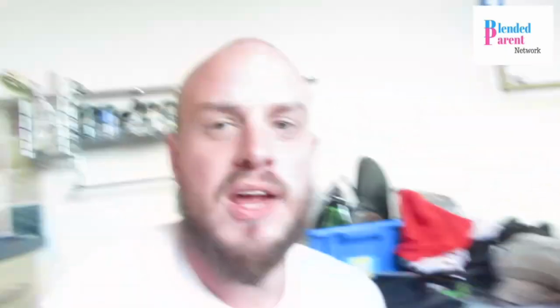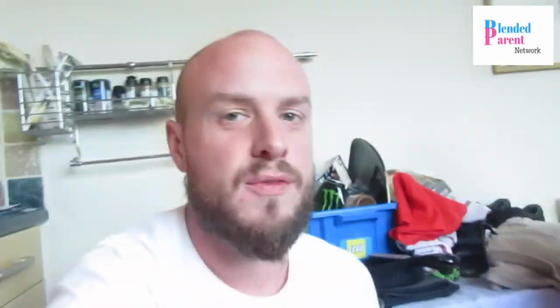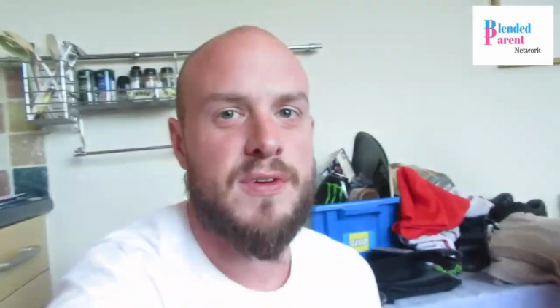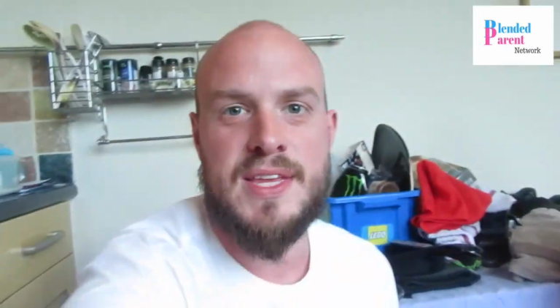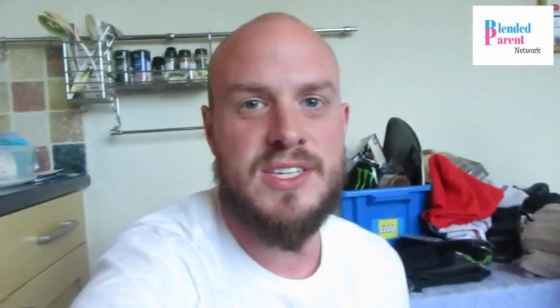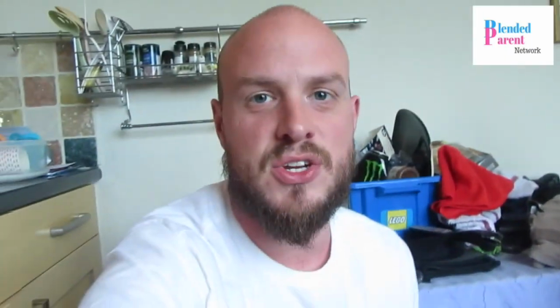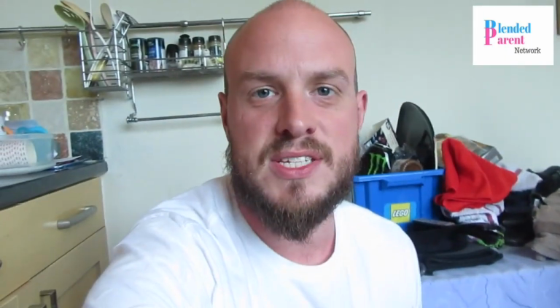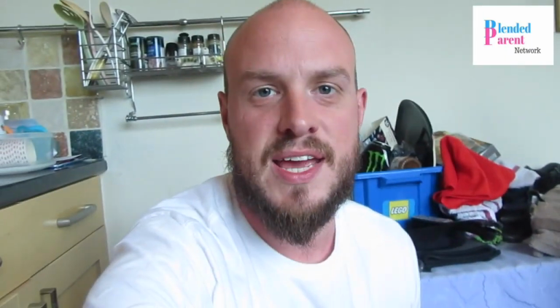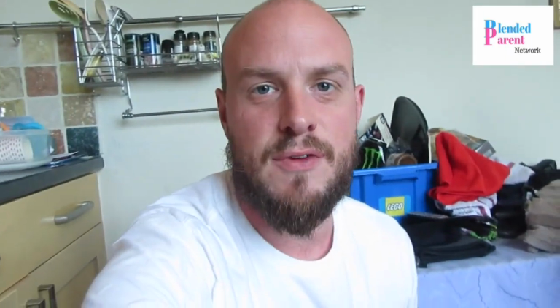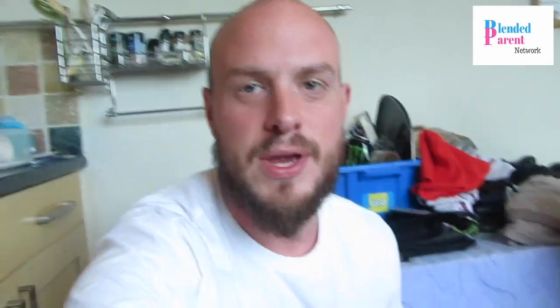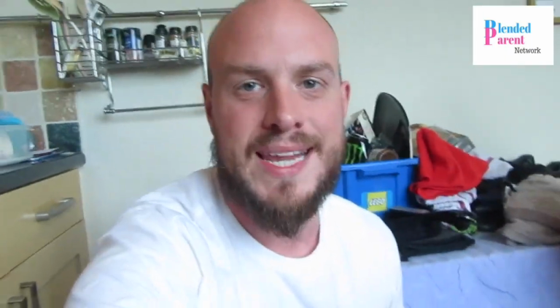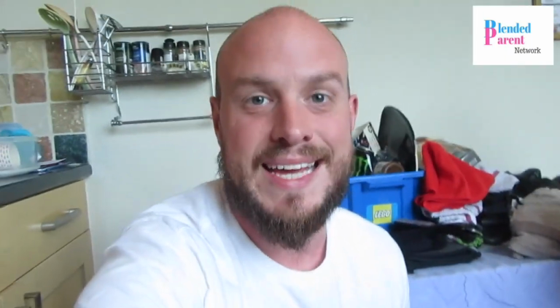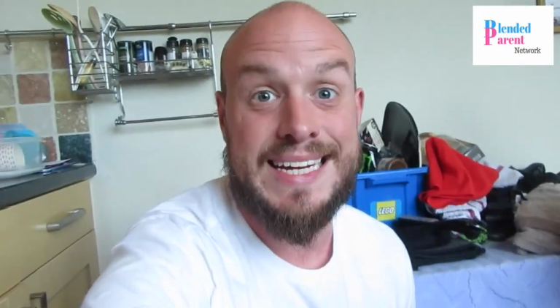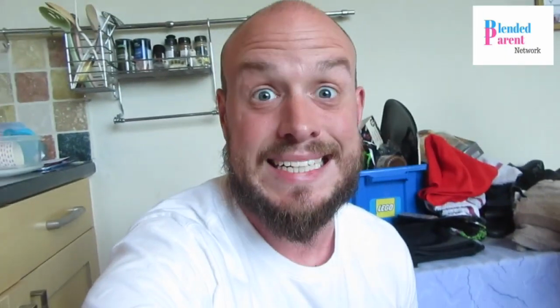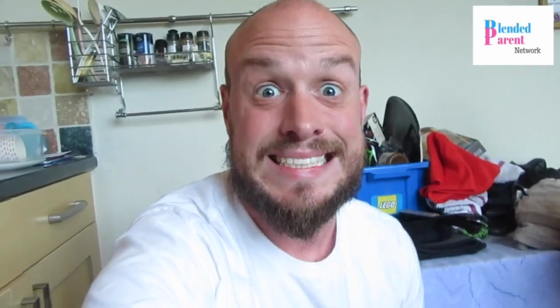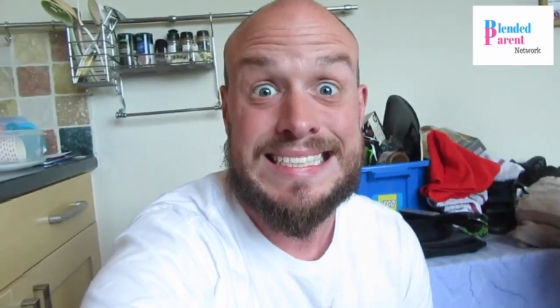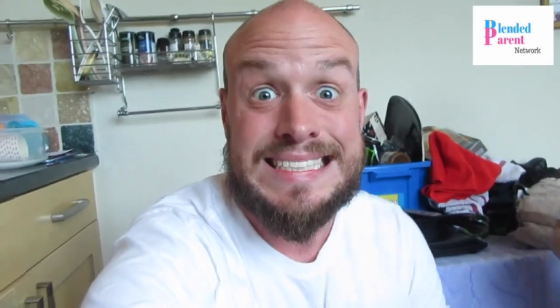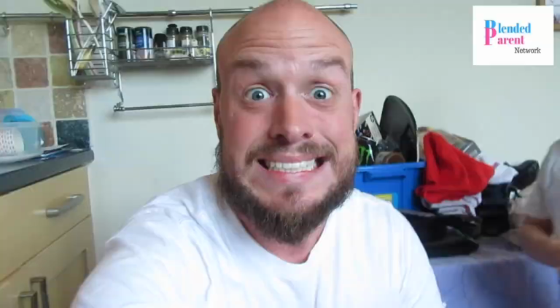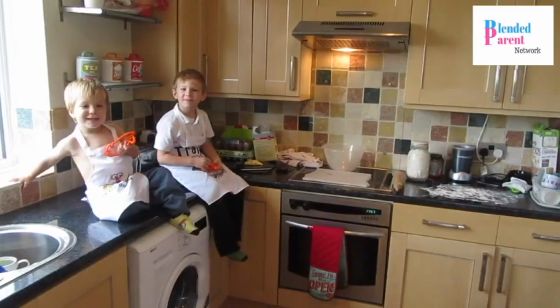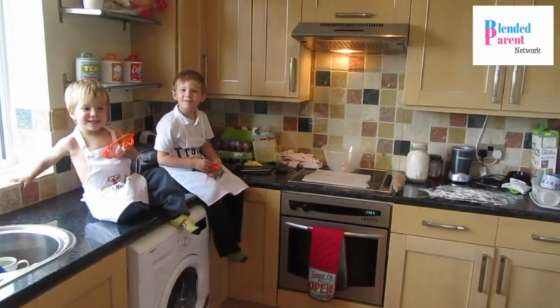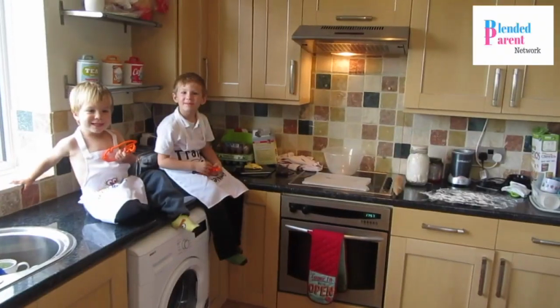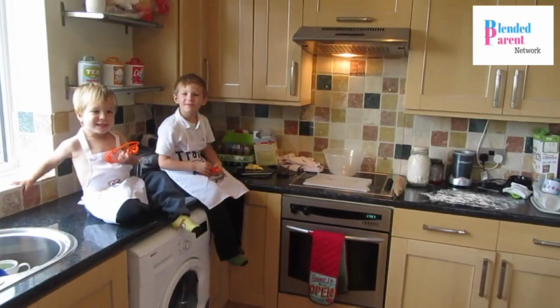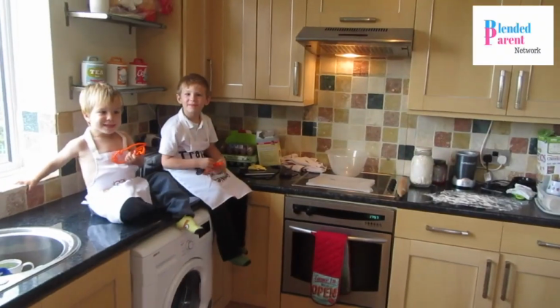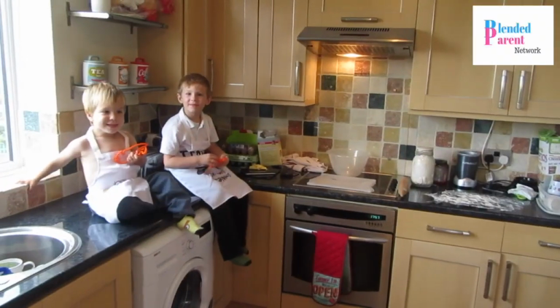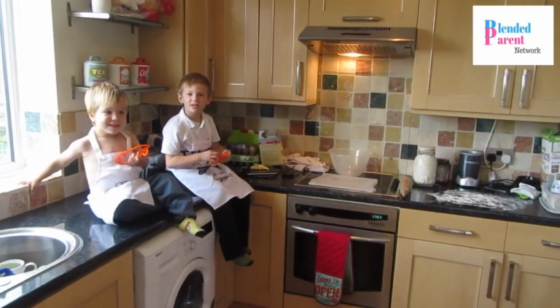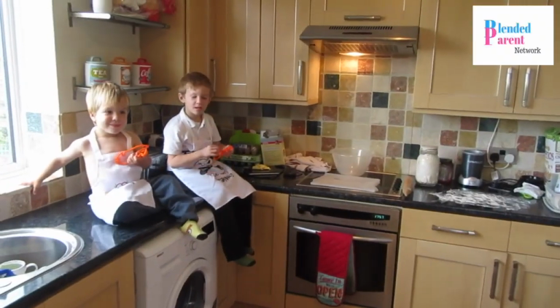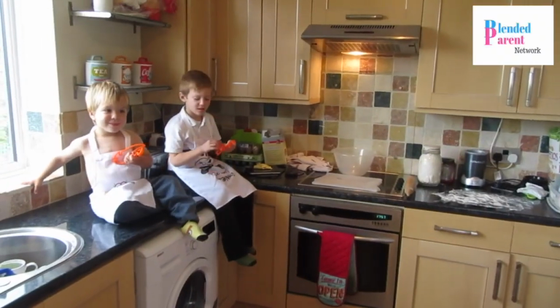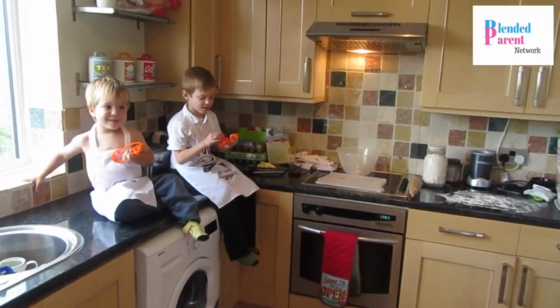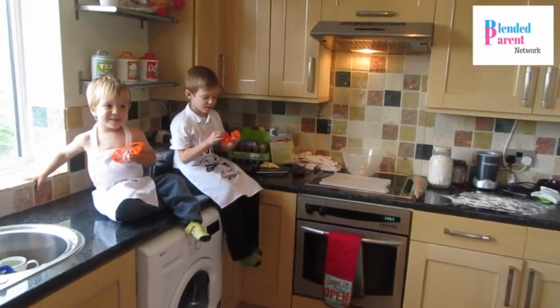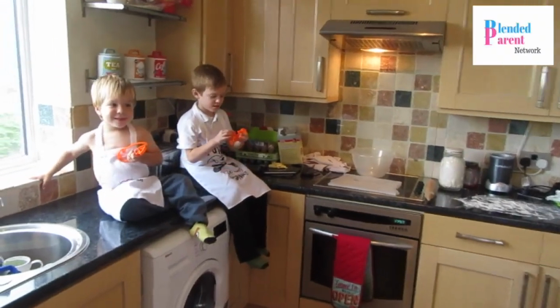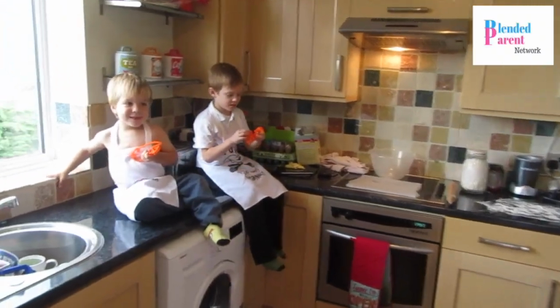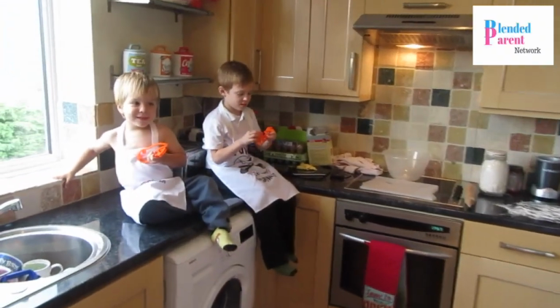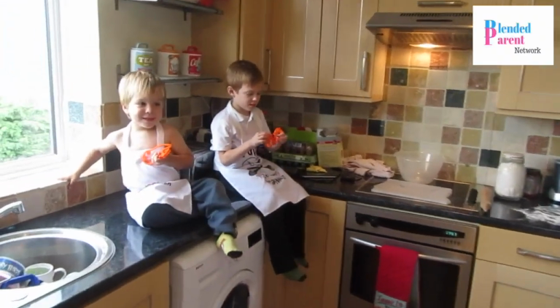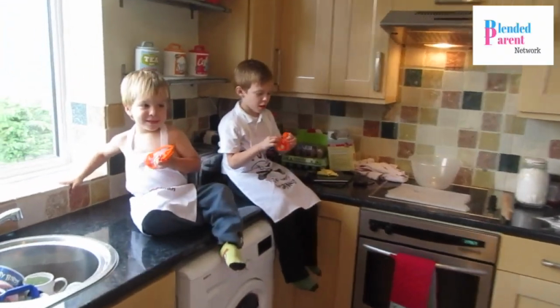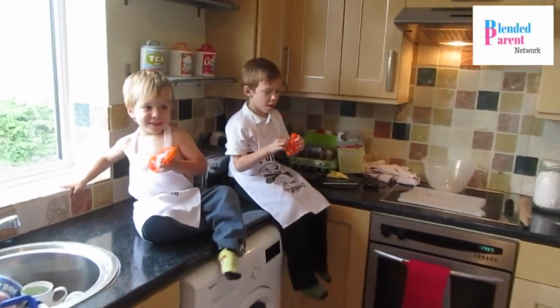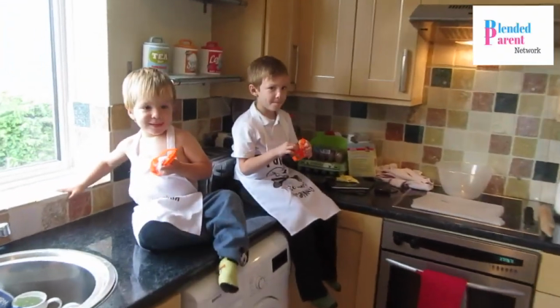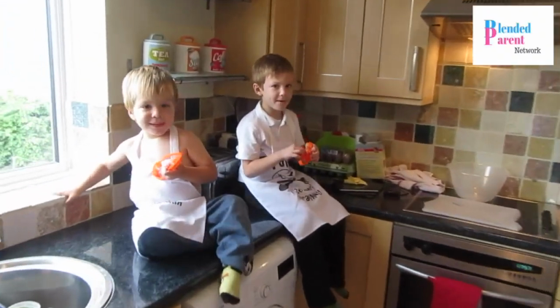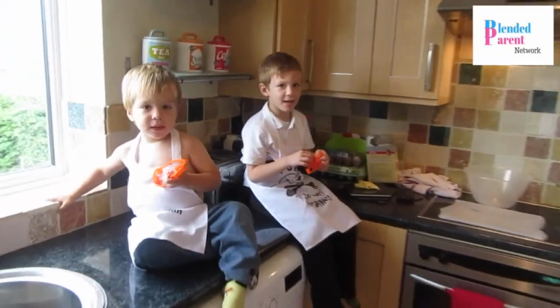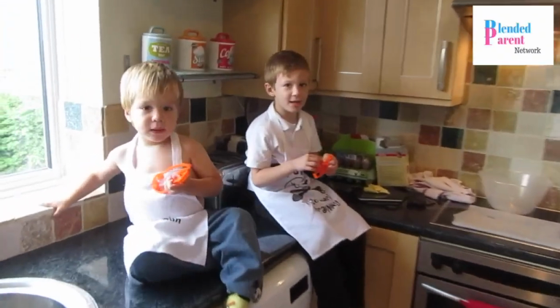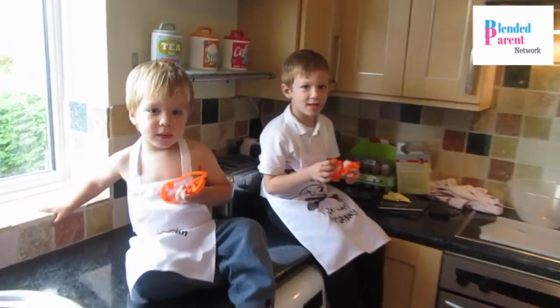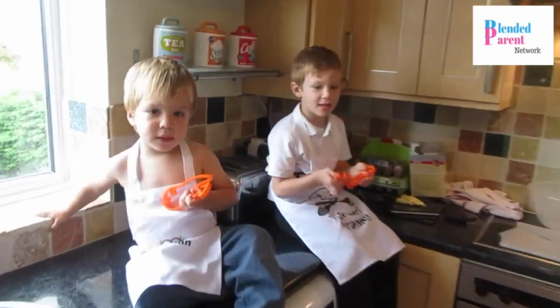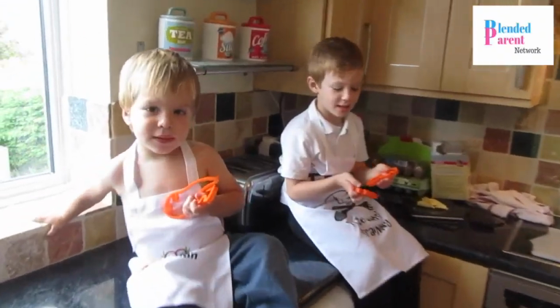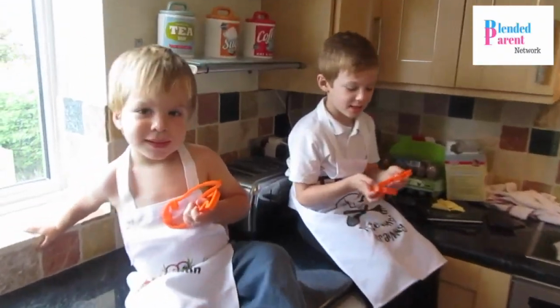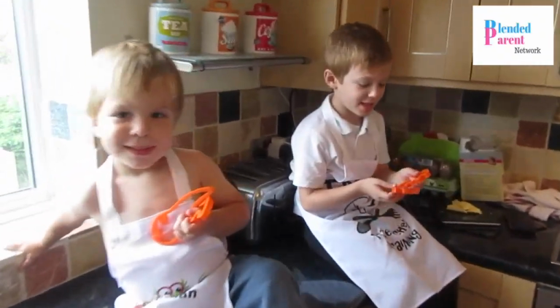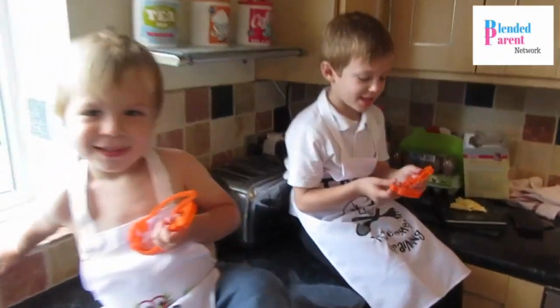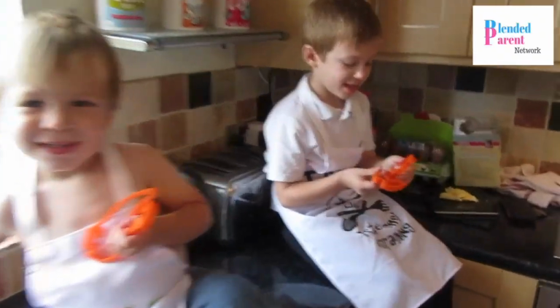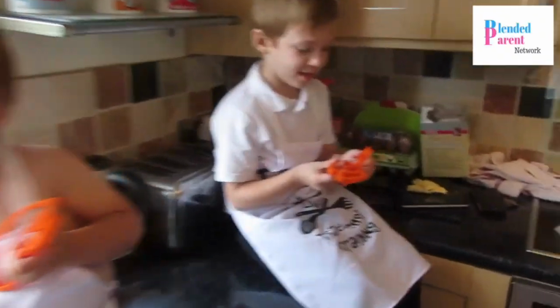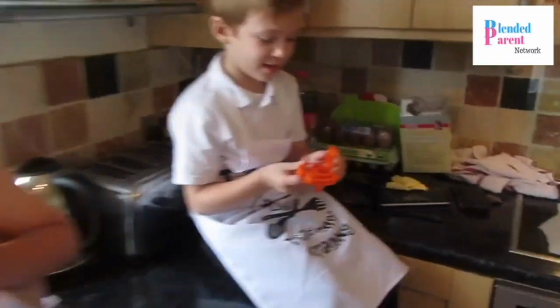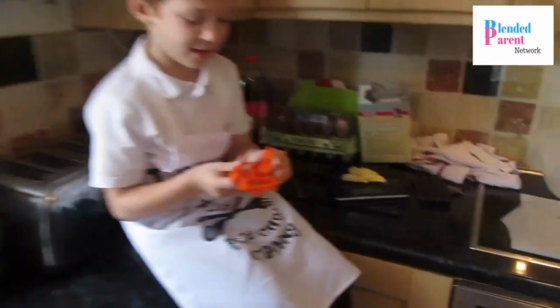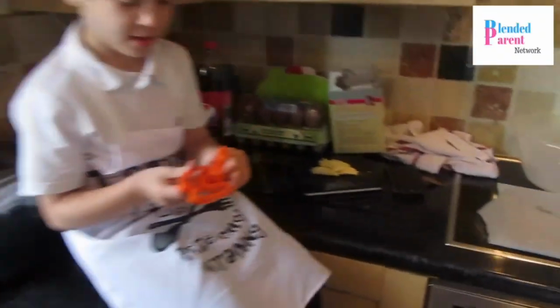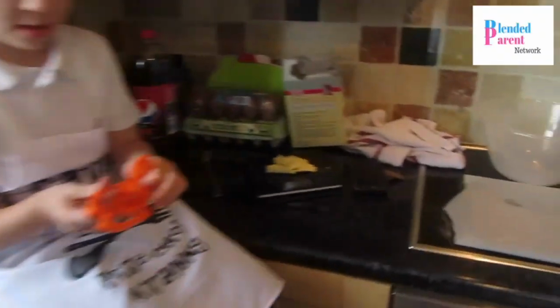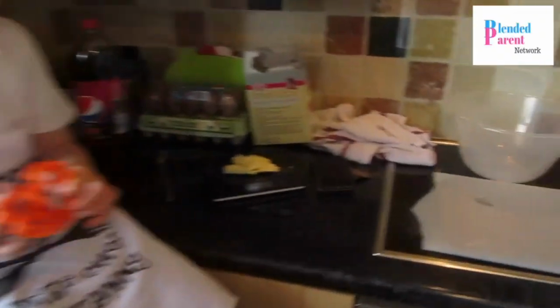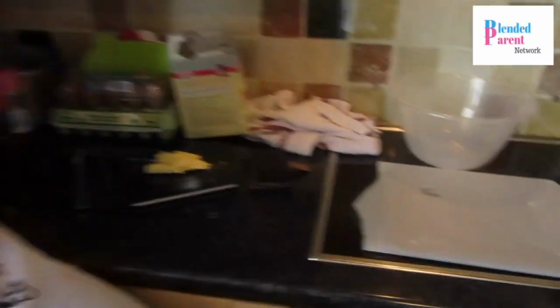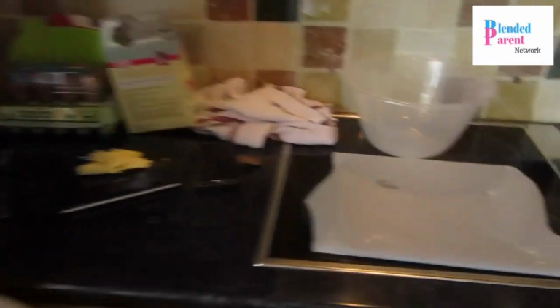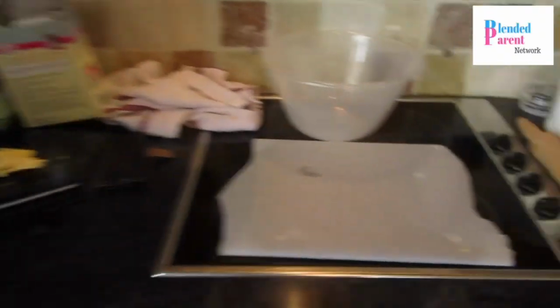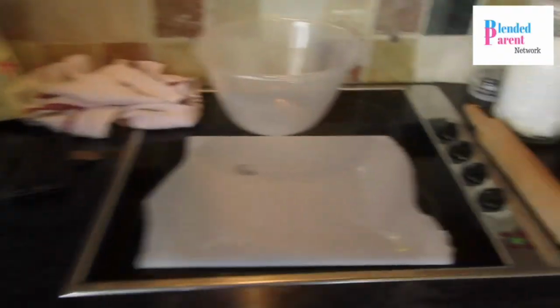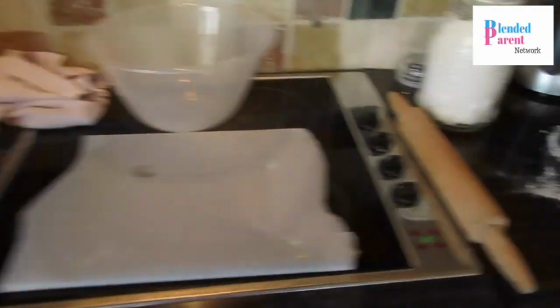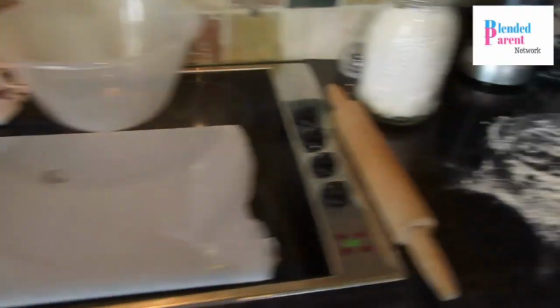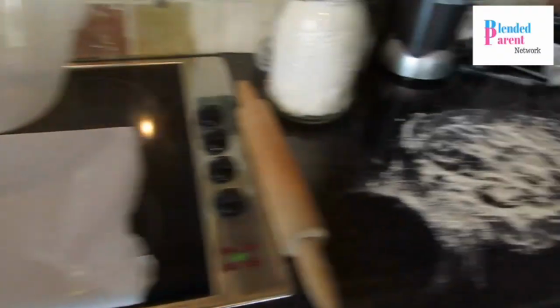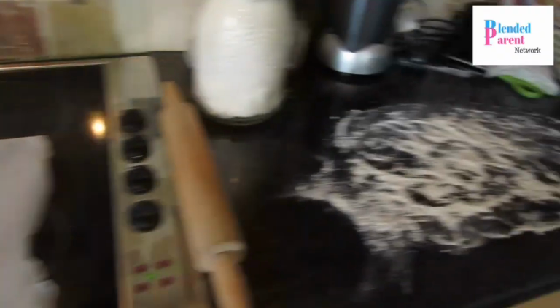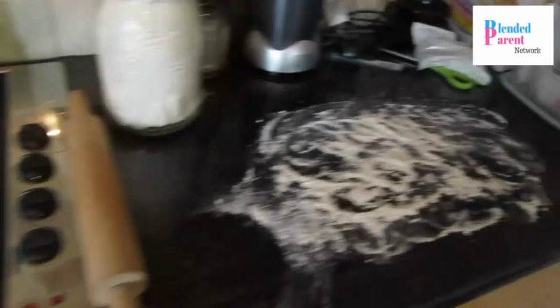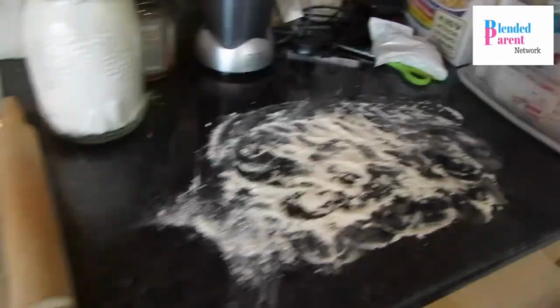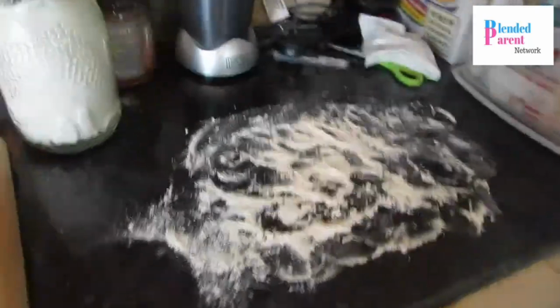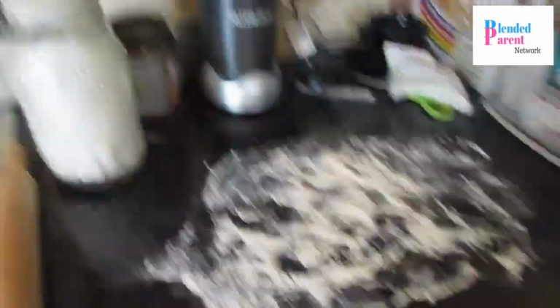I don't think these are going to stay very clean. Let the baking commence!